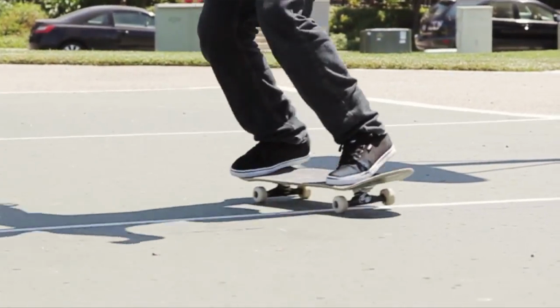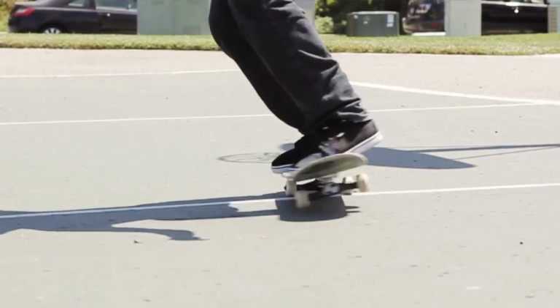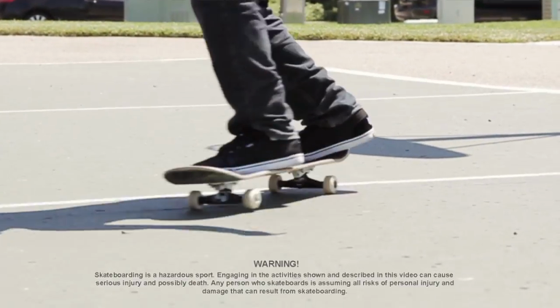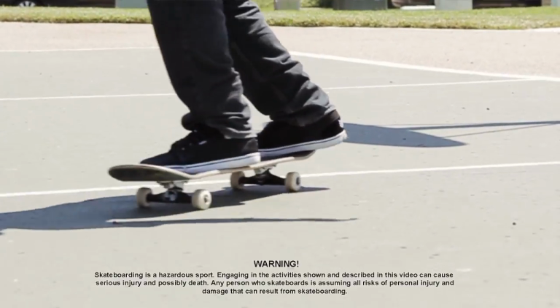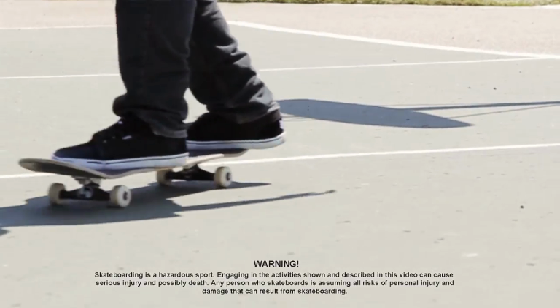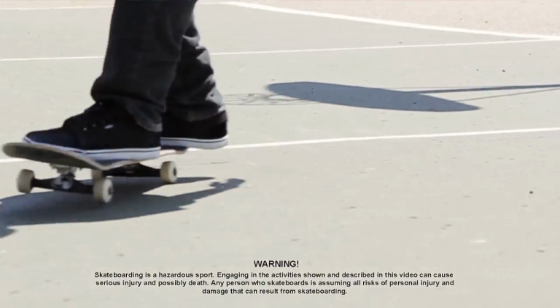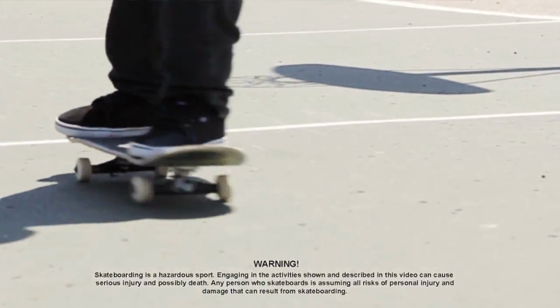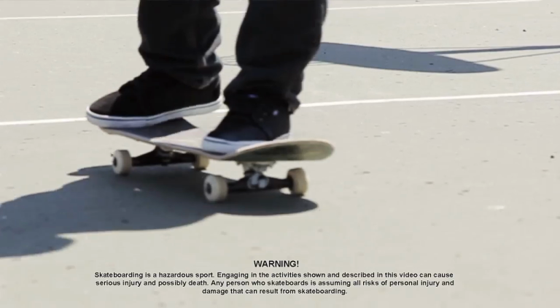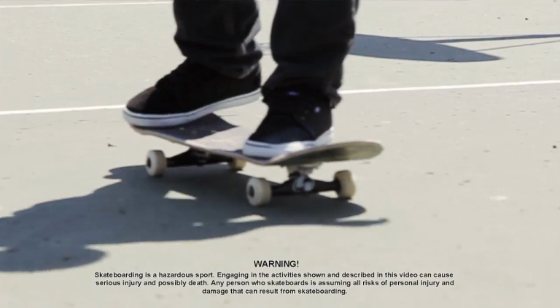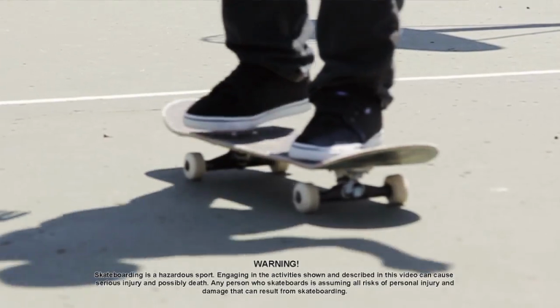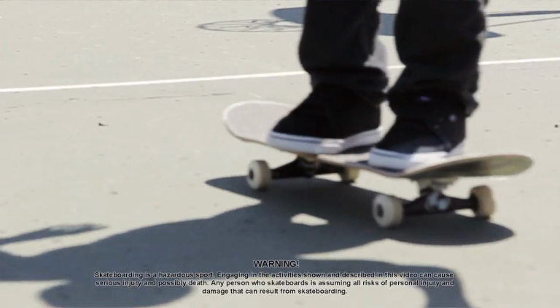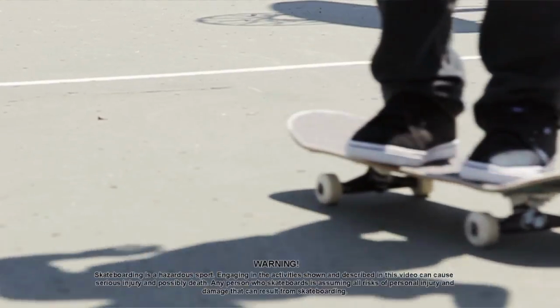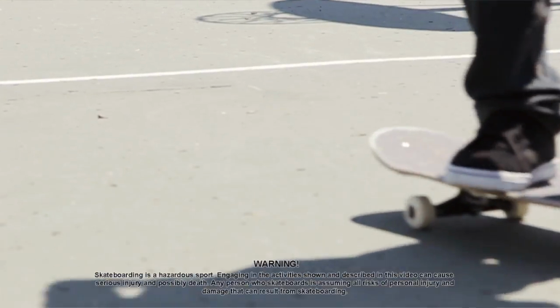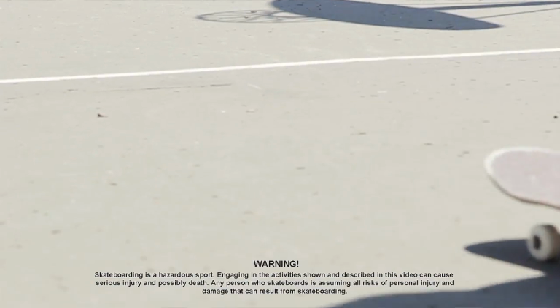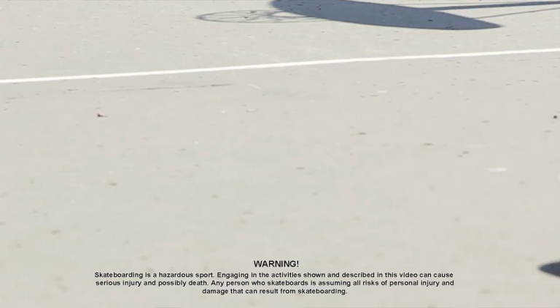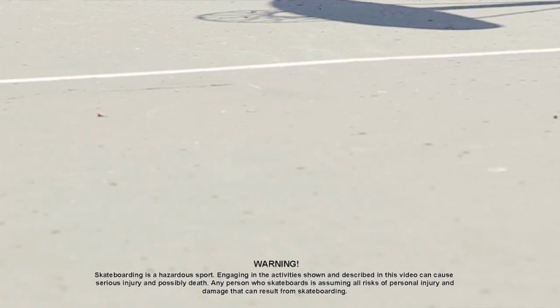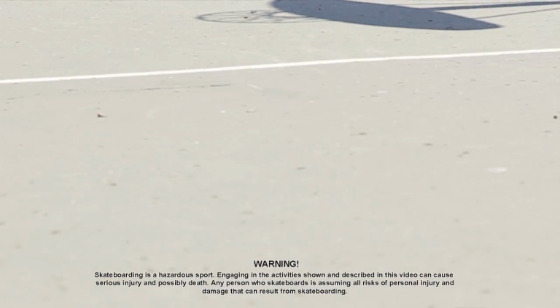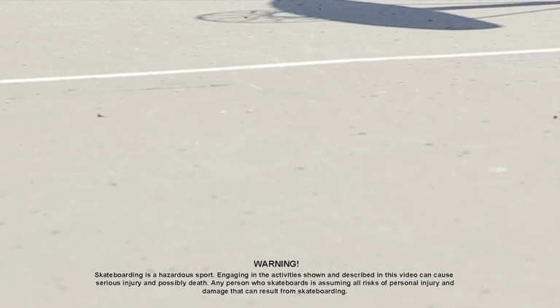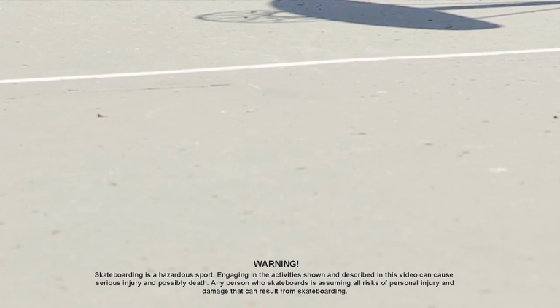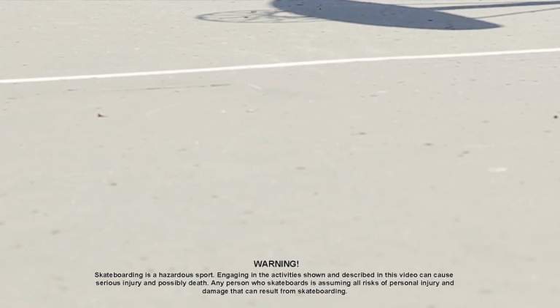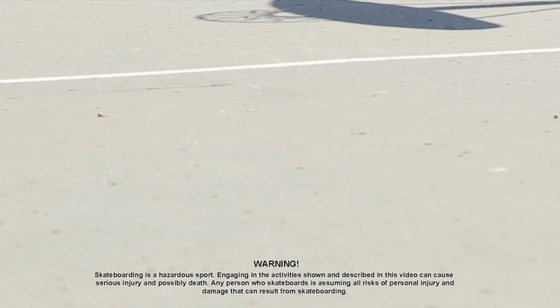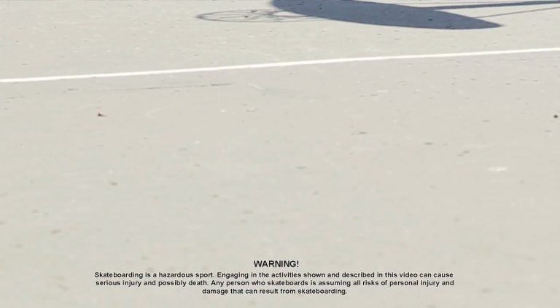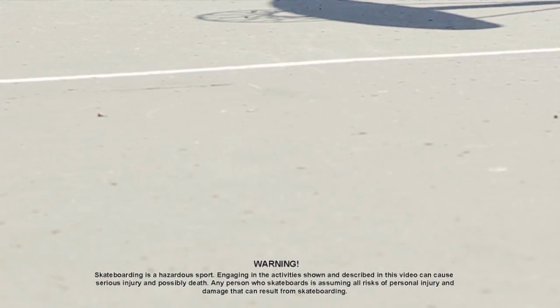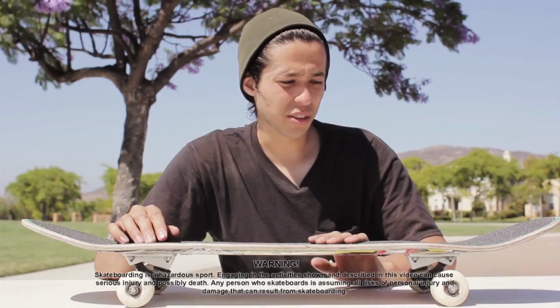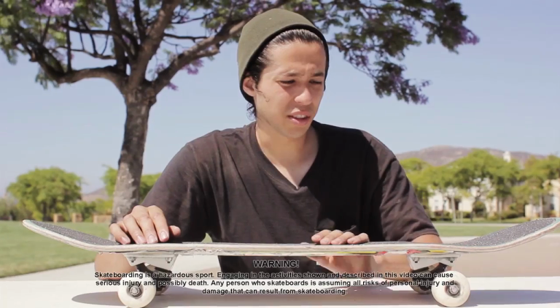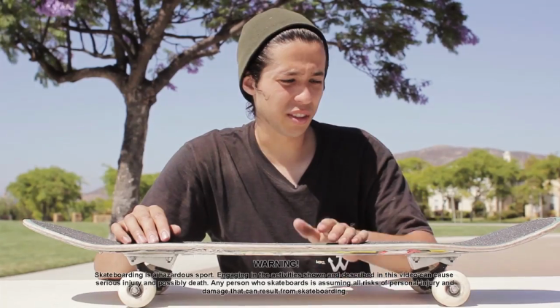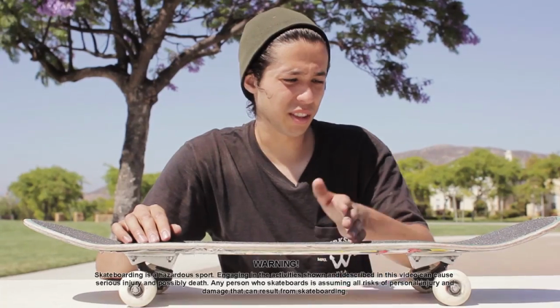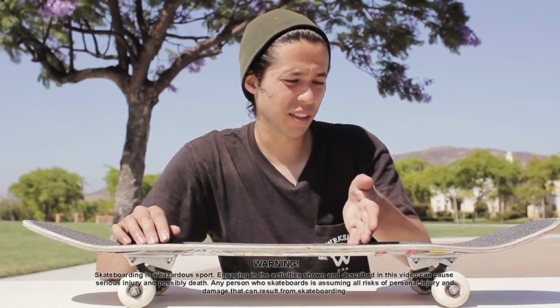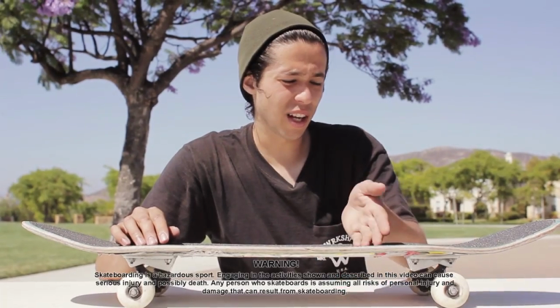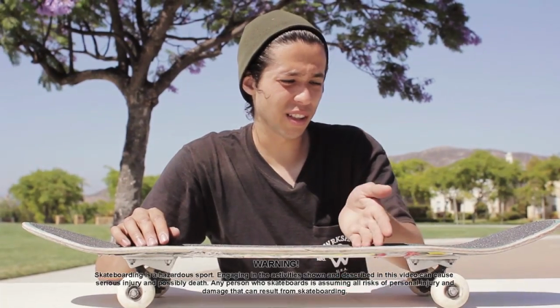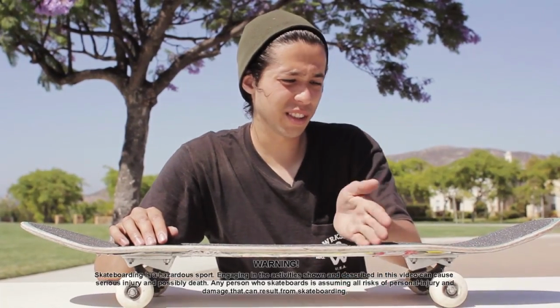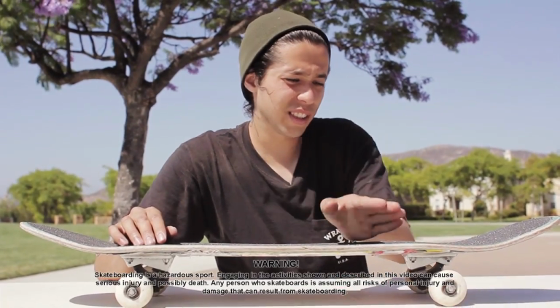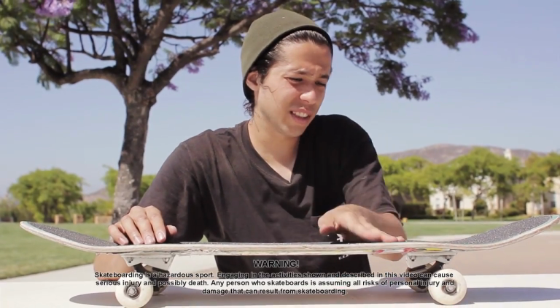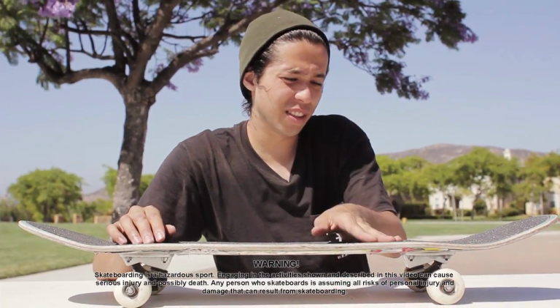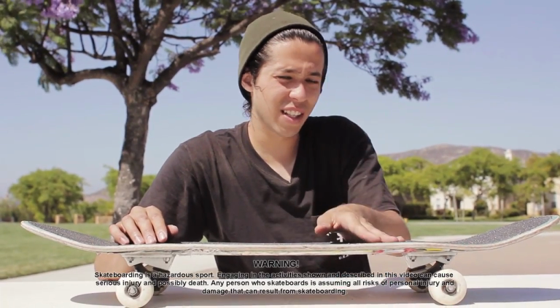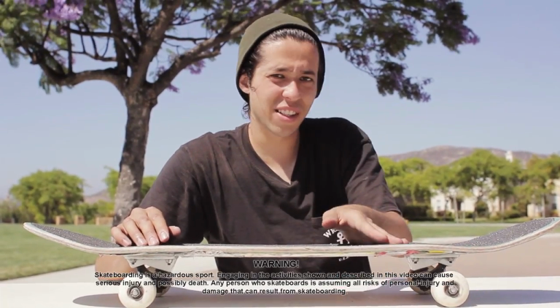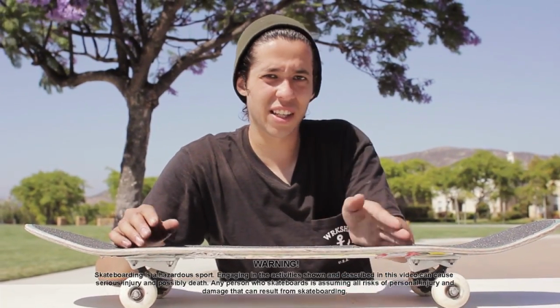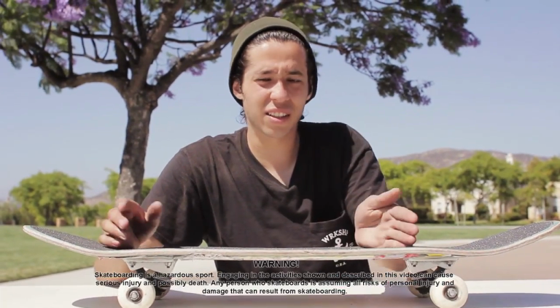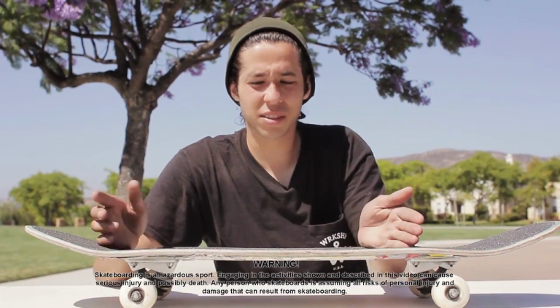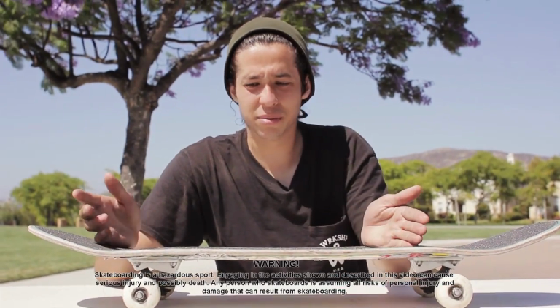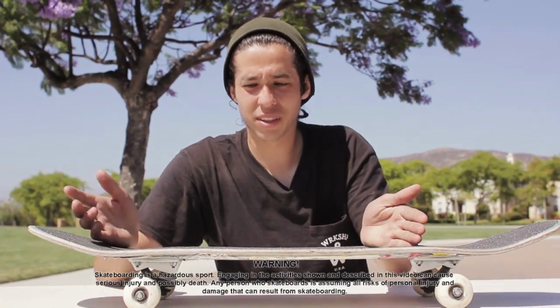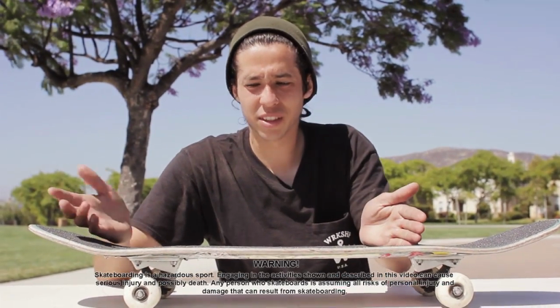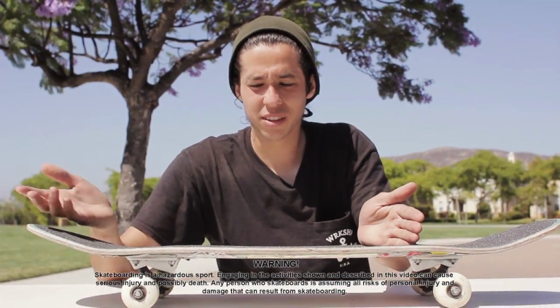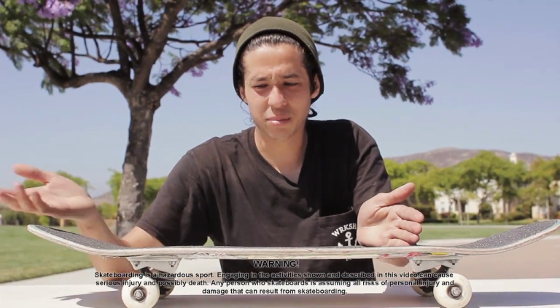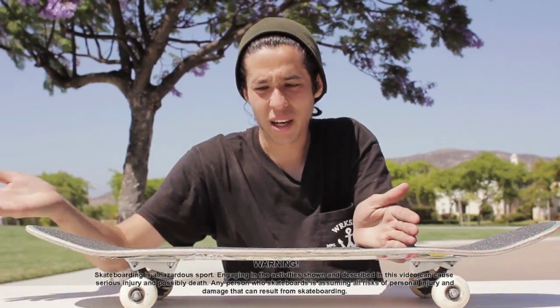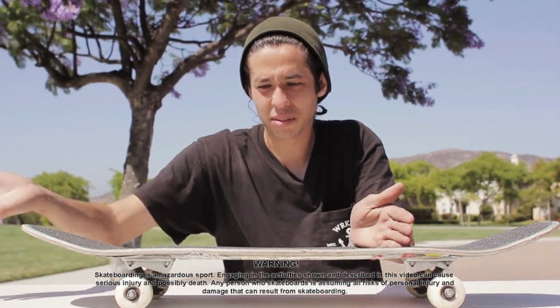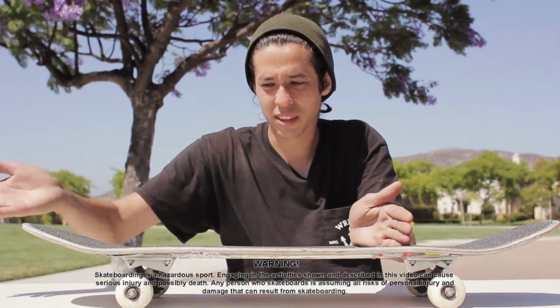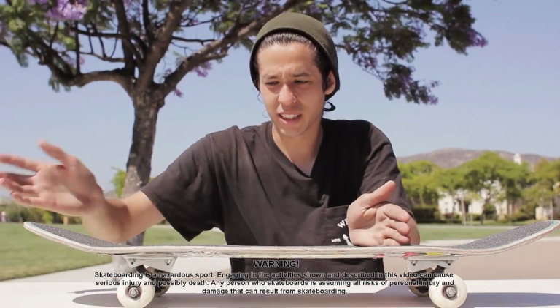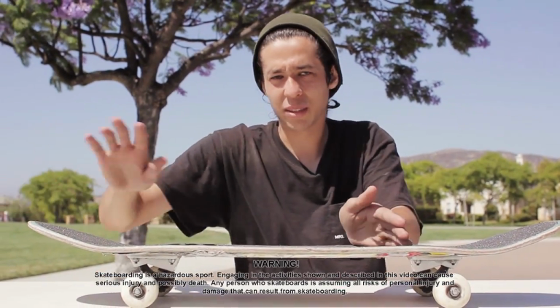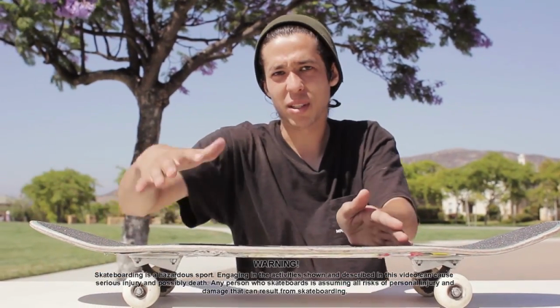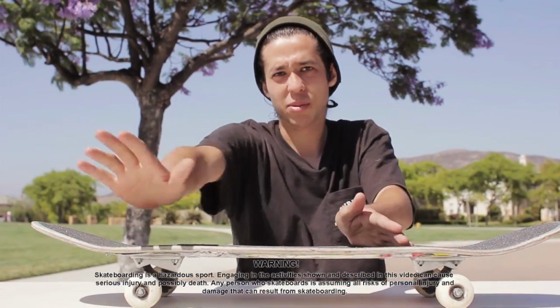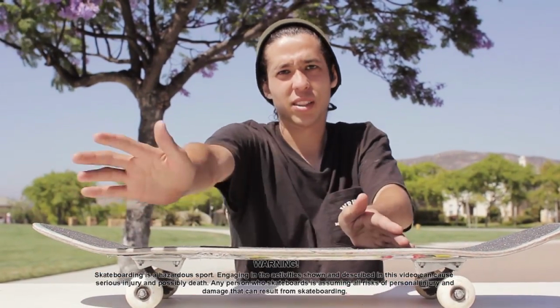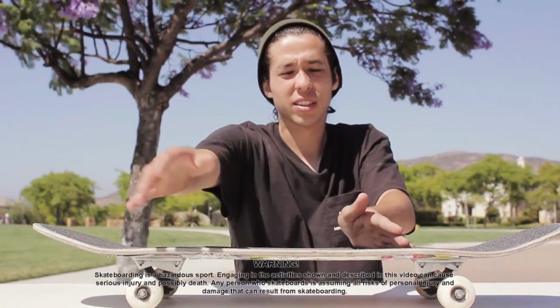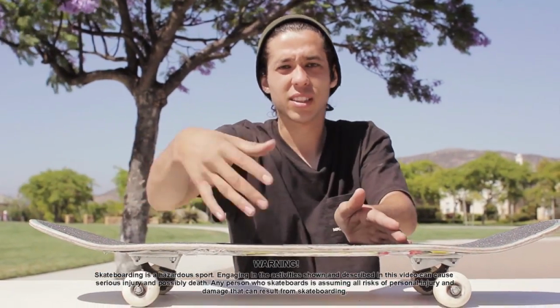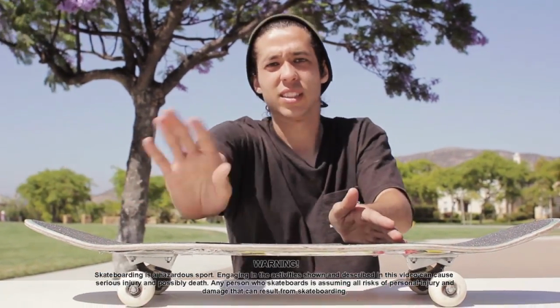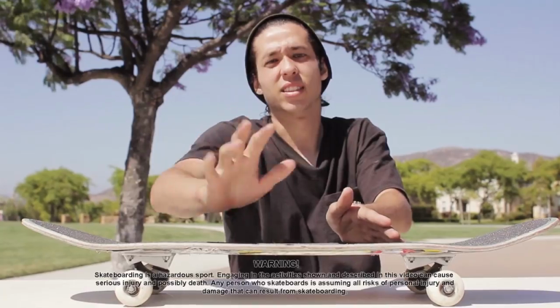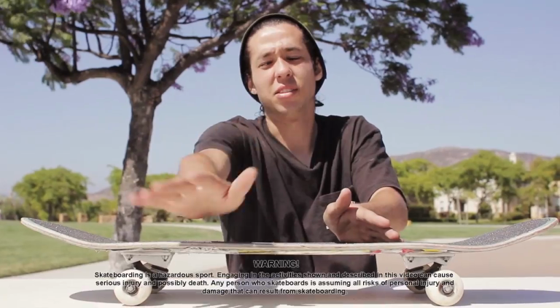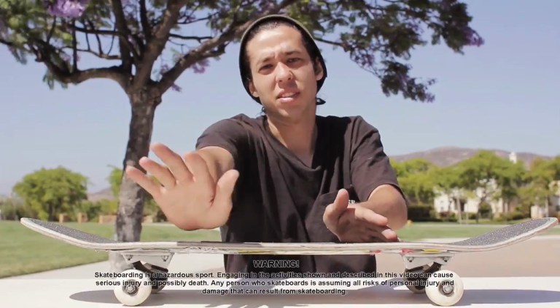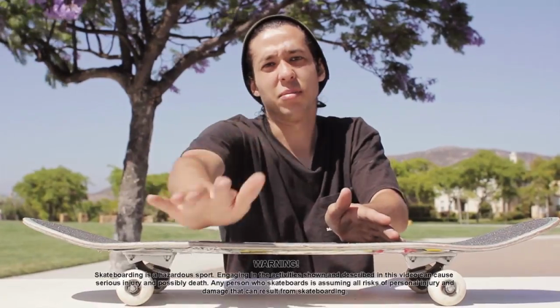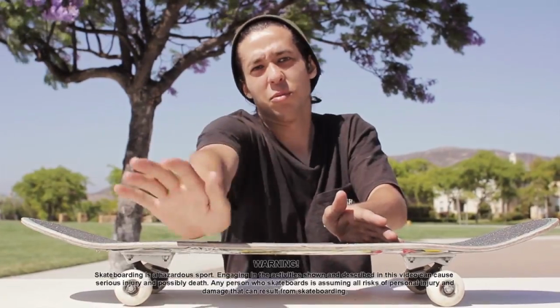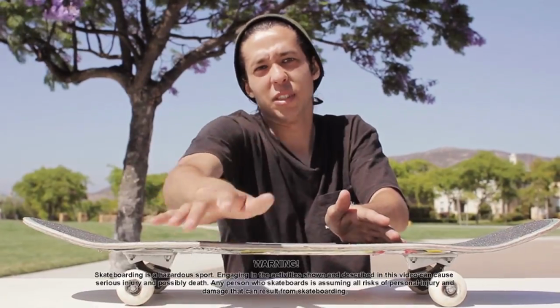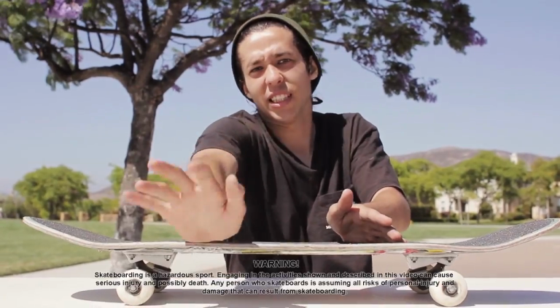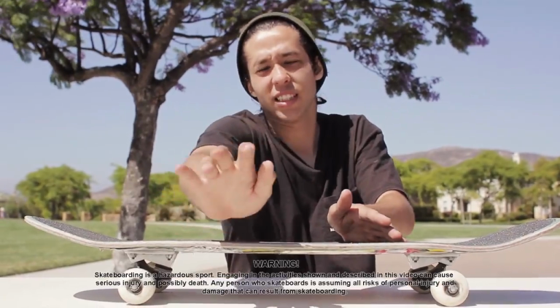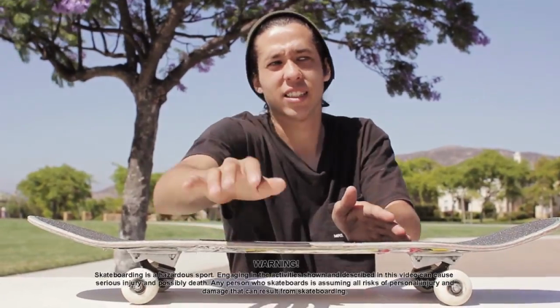Alright, so basically this trick probably wastes your time. I learned it — I did kickflip, figured the back foot's there, might as well do something with it.